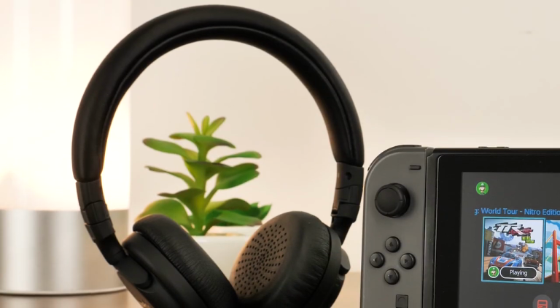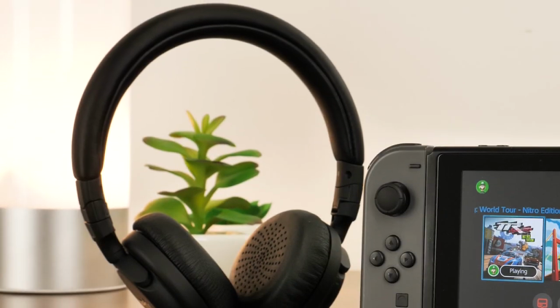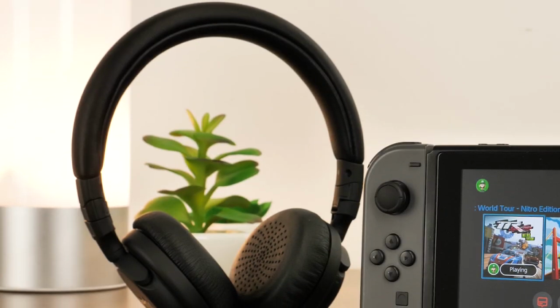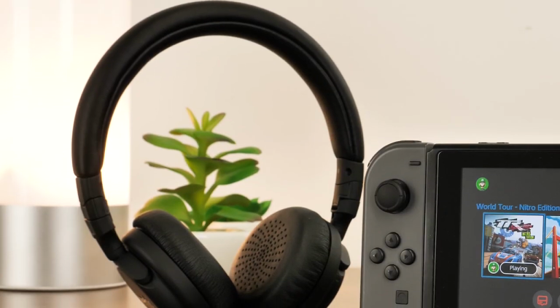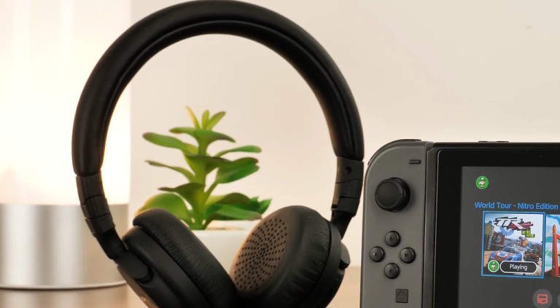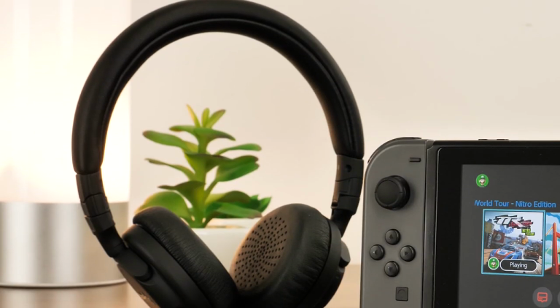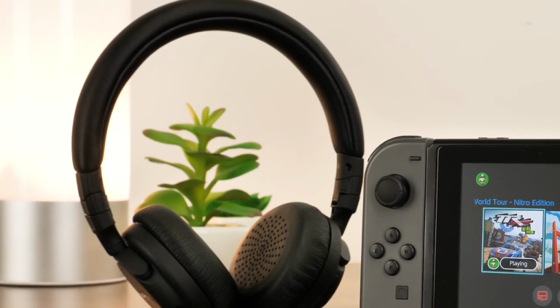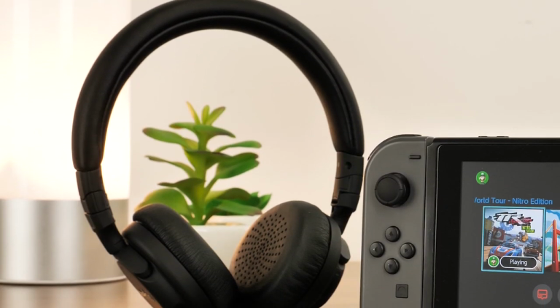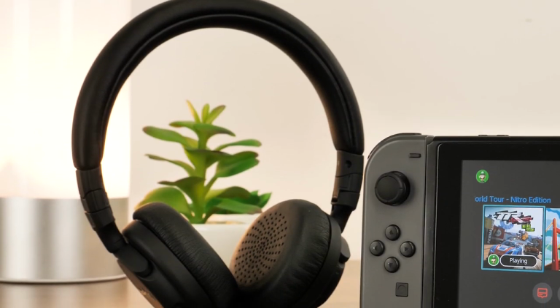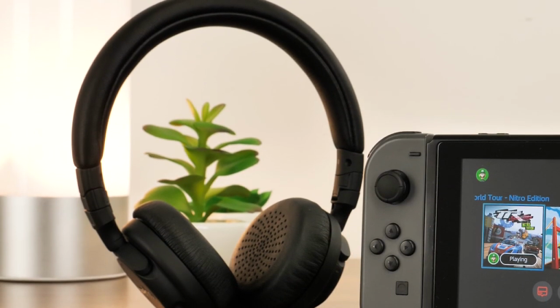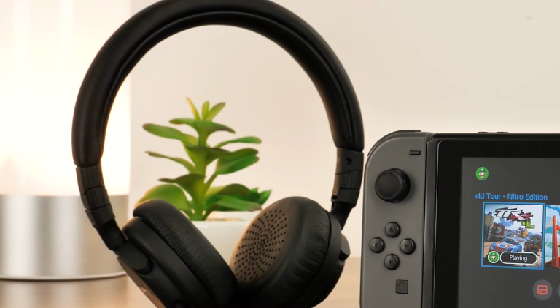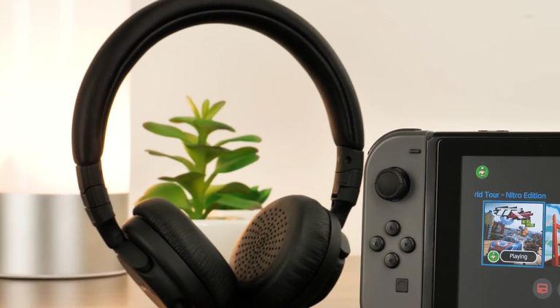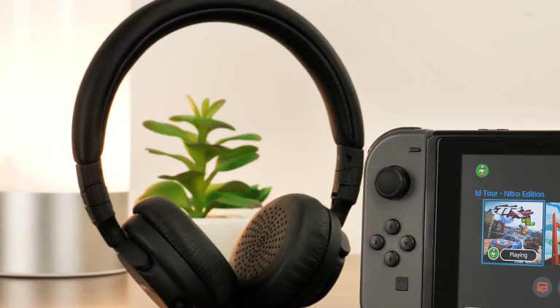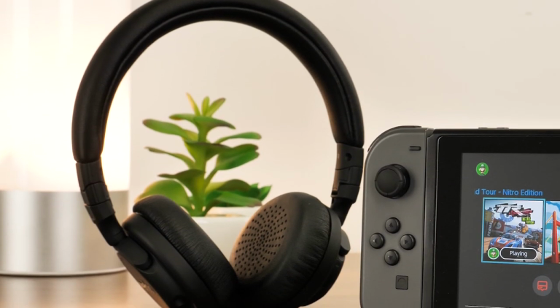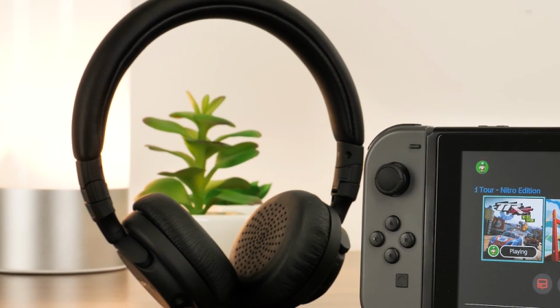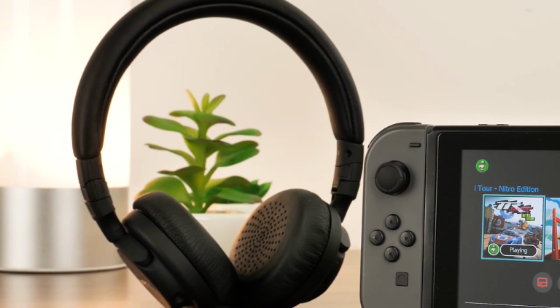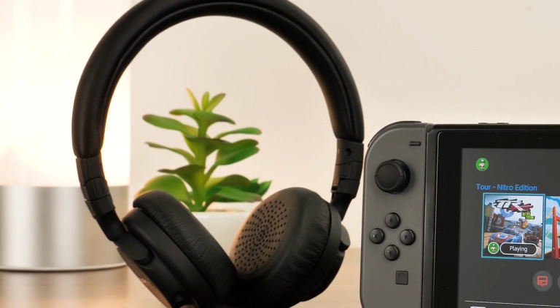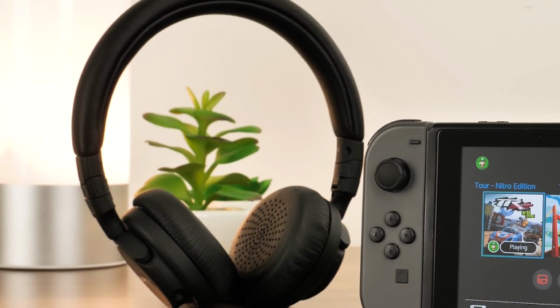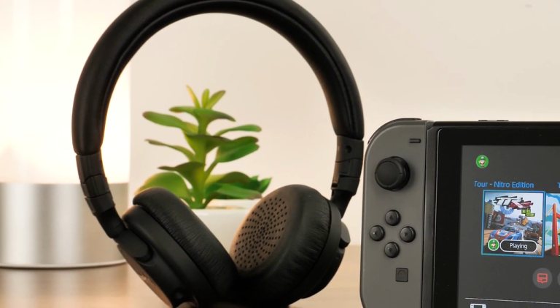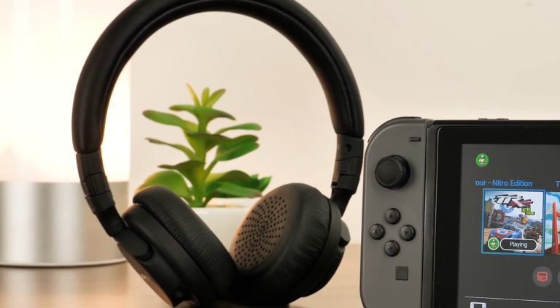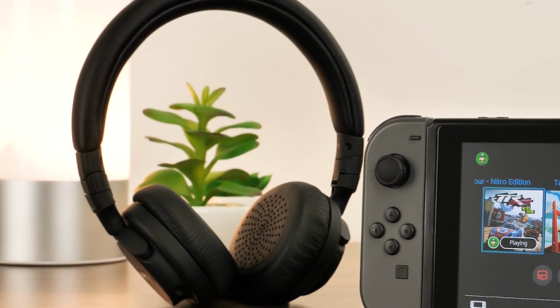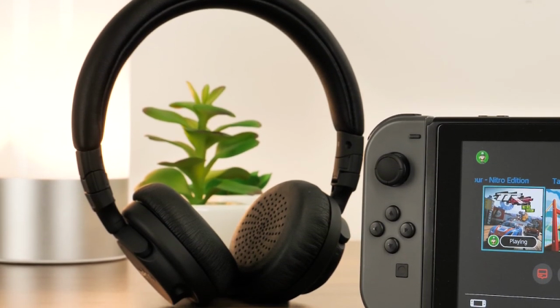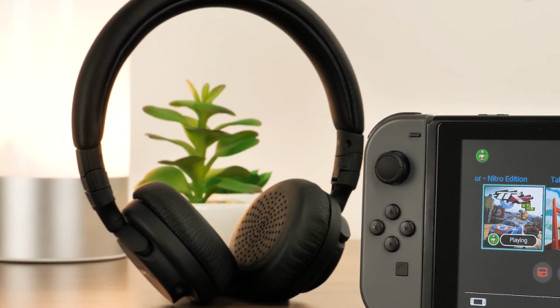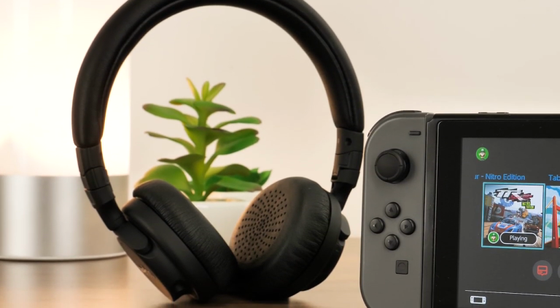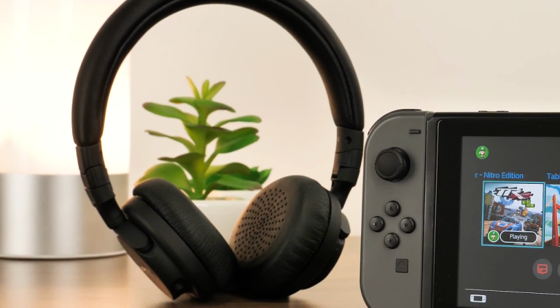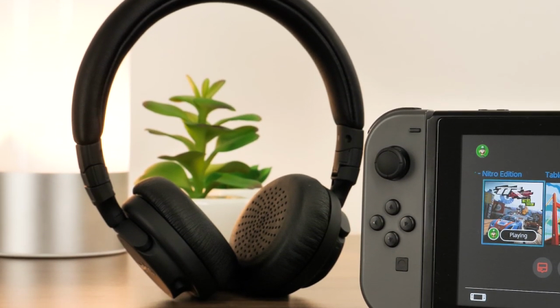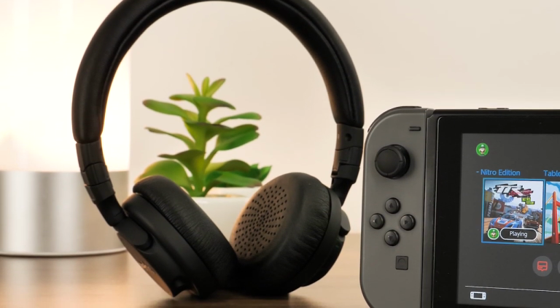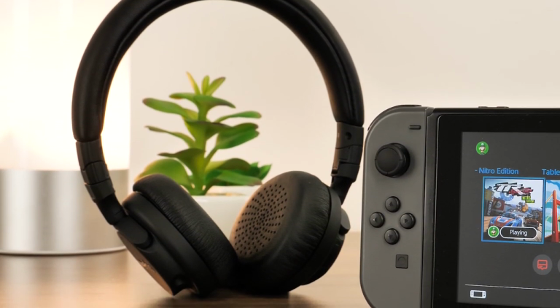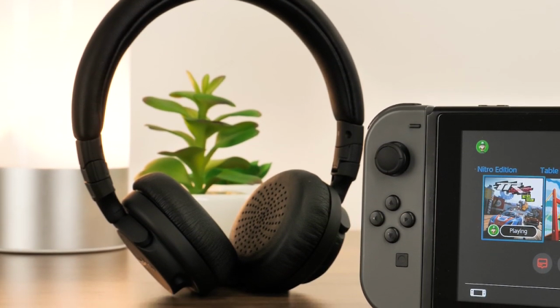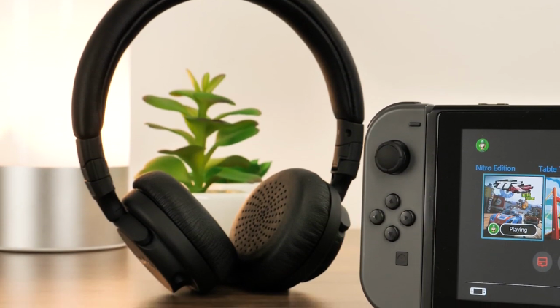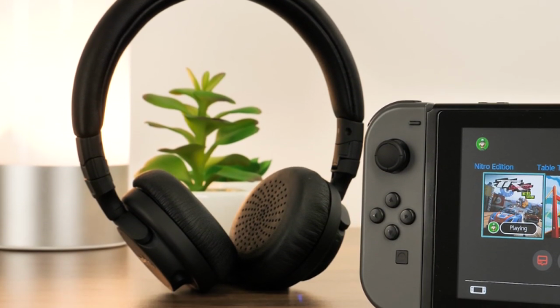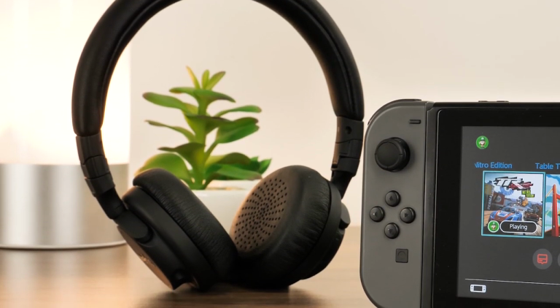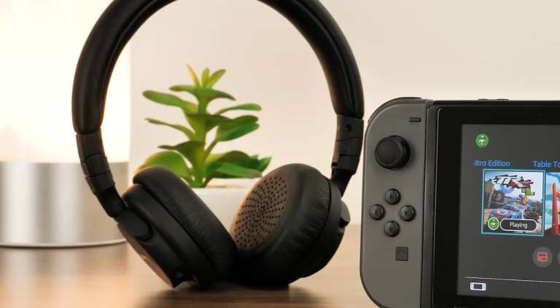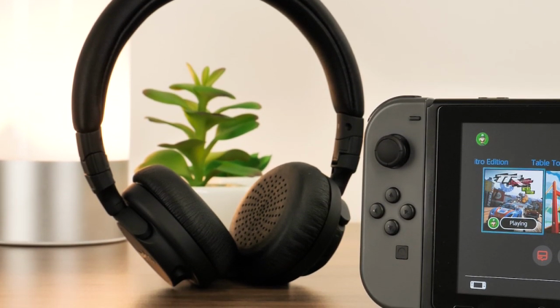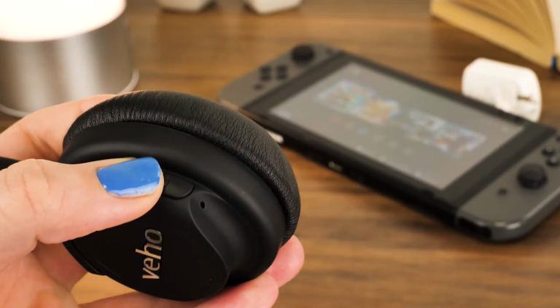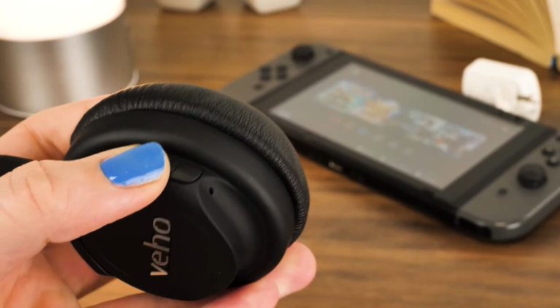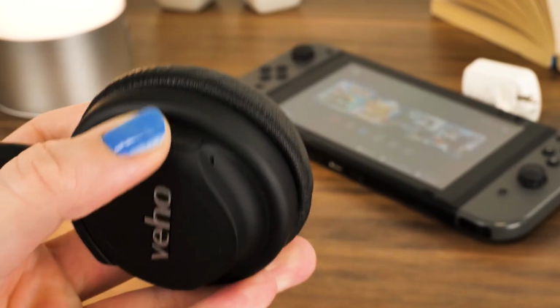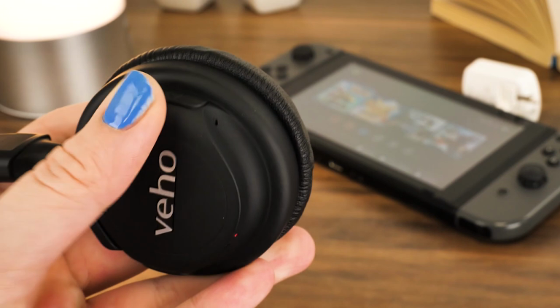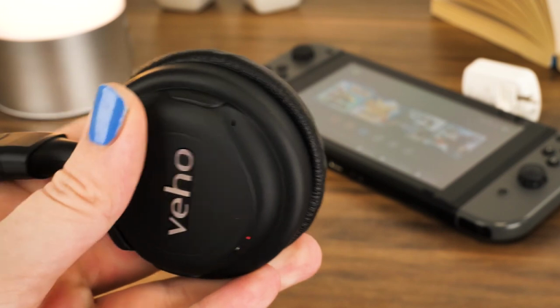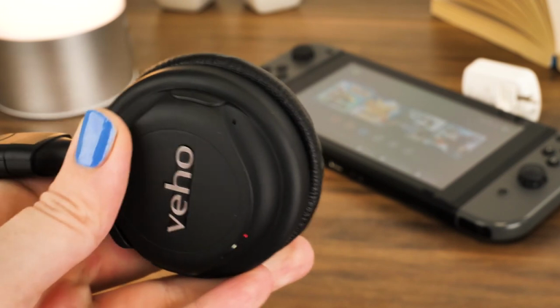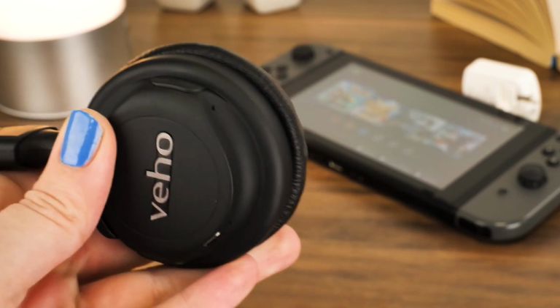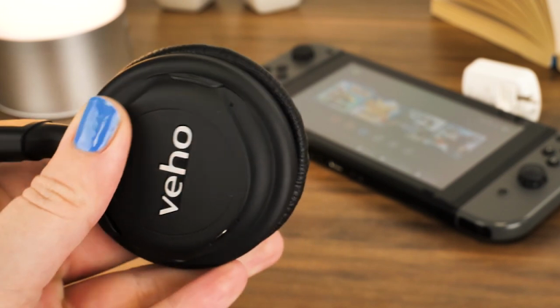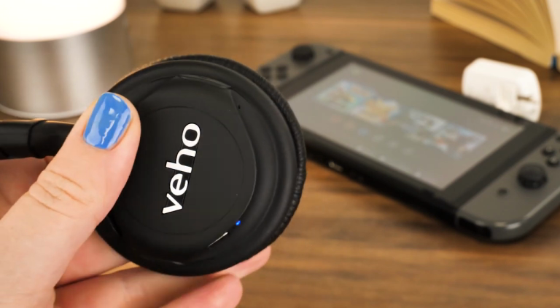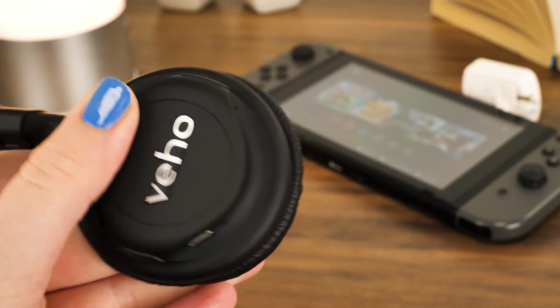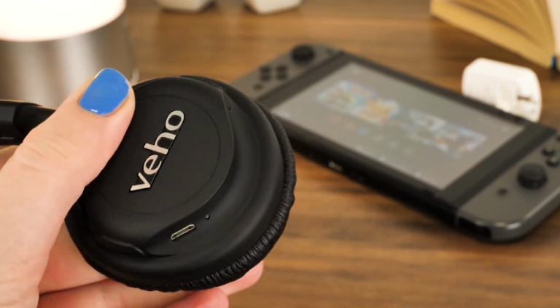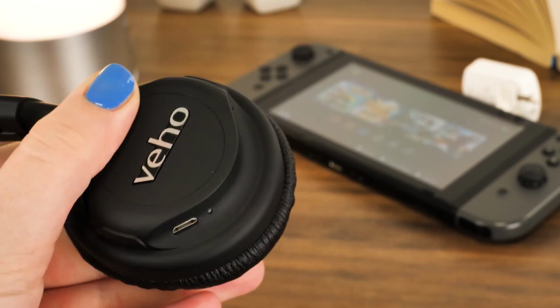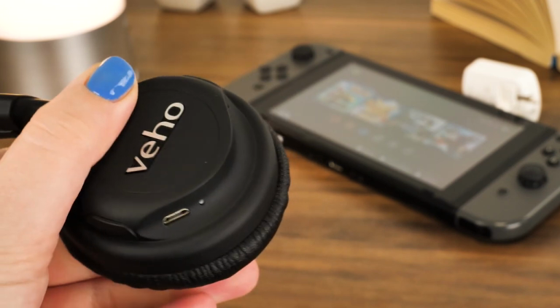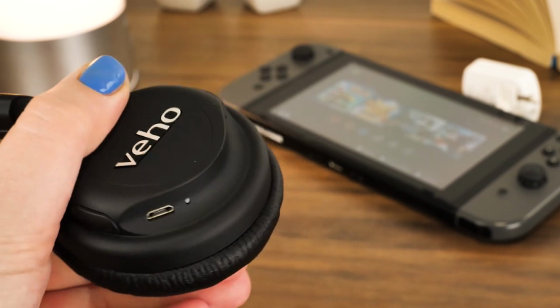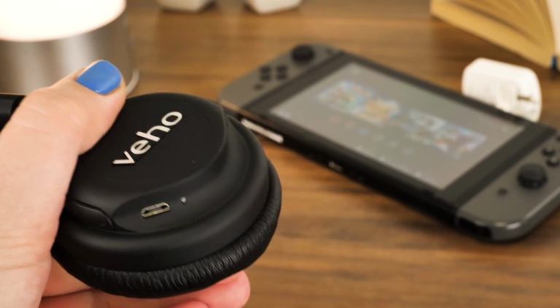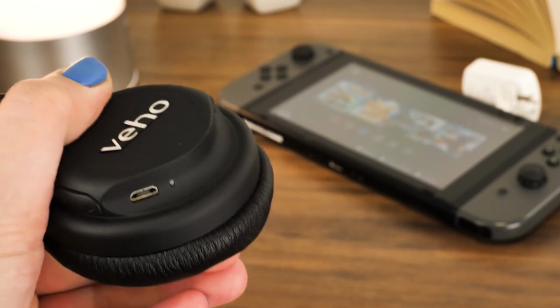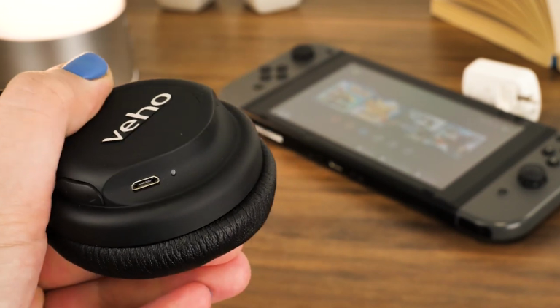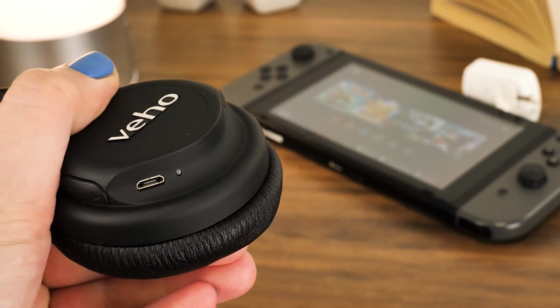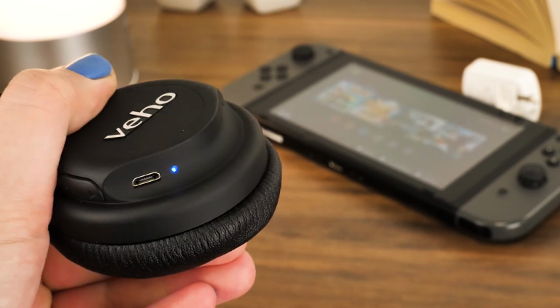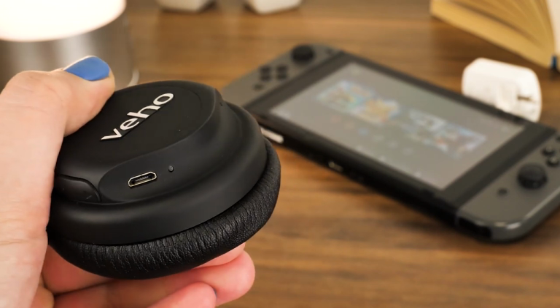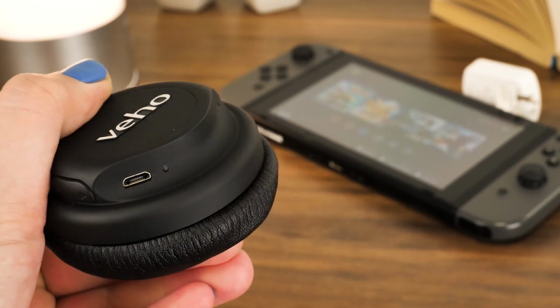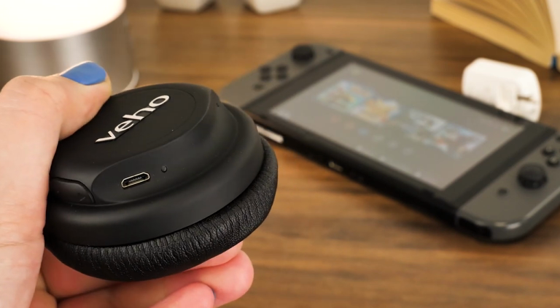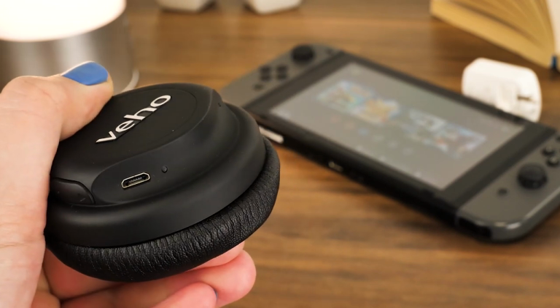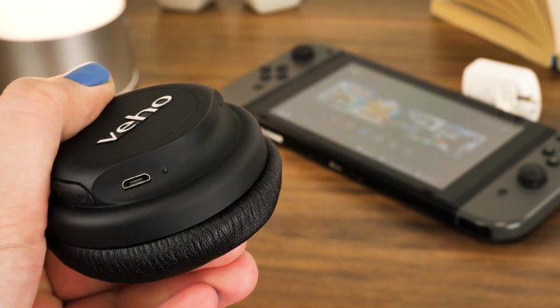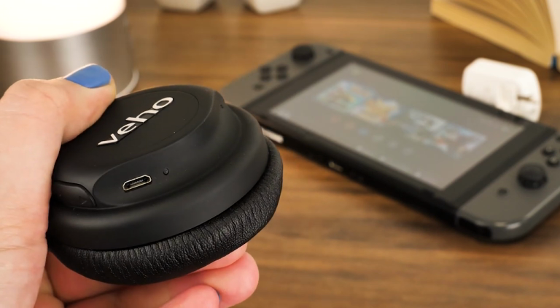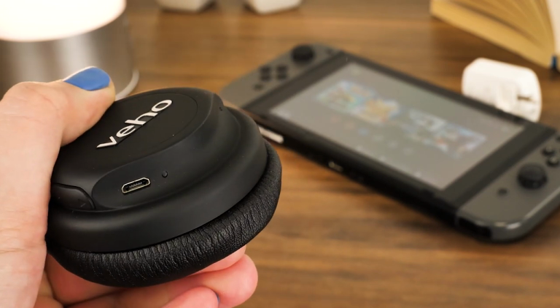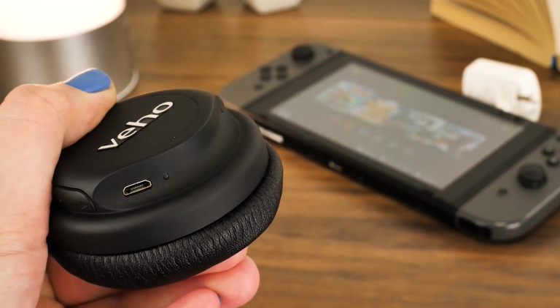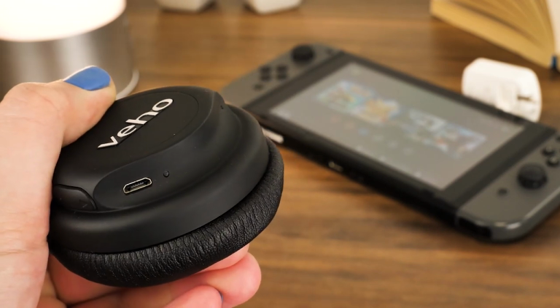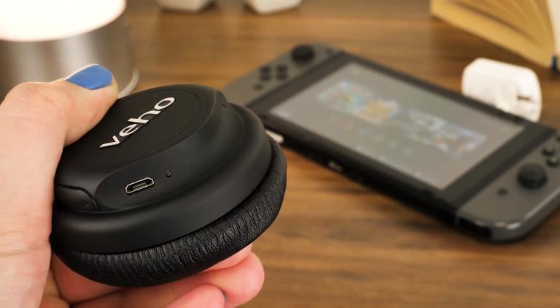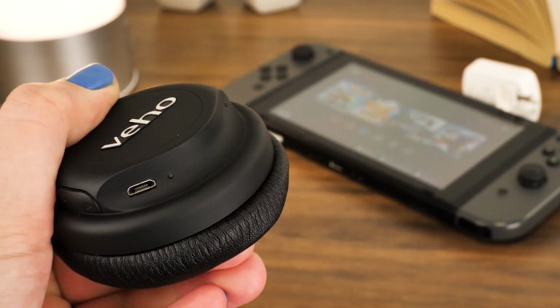Today, we'll be using the Veho ZB5 wireless Bluetooth on-ear headphones, though the pairing method is roughly the same depending on which headphone type you have.